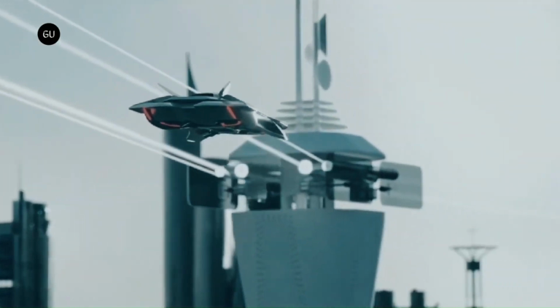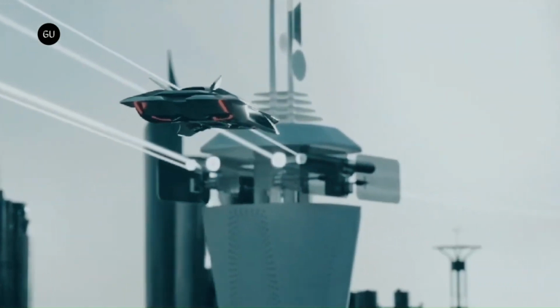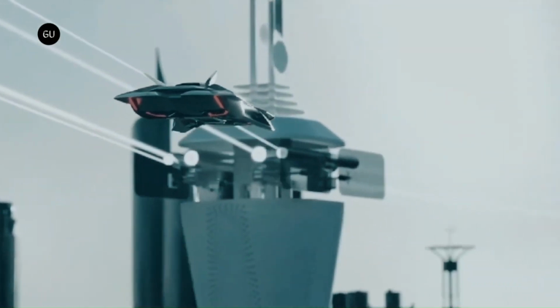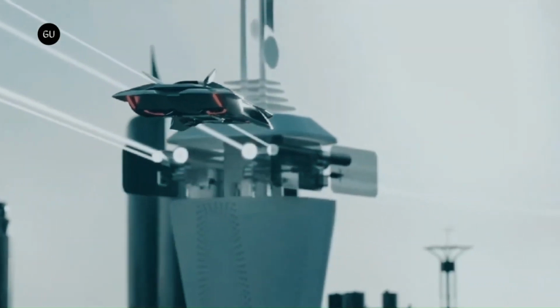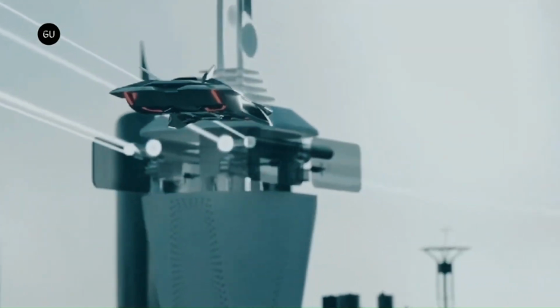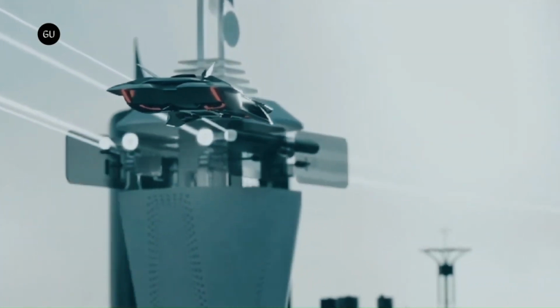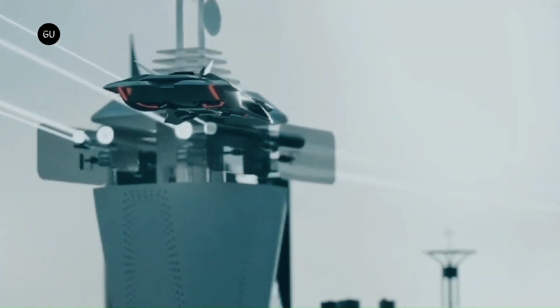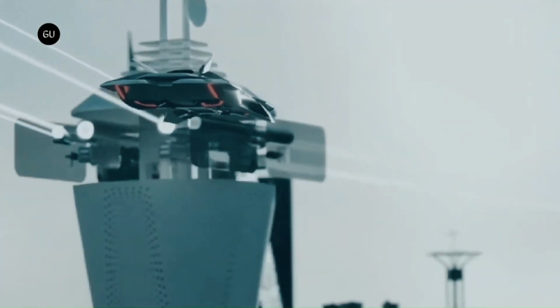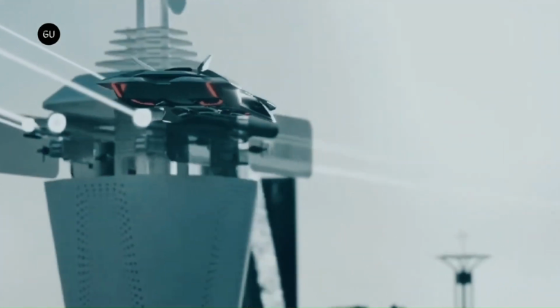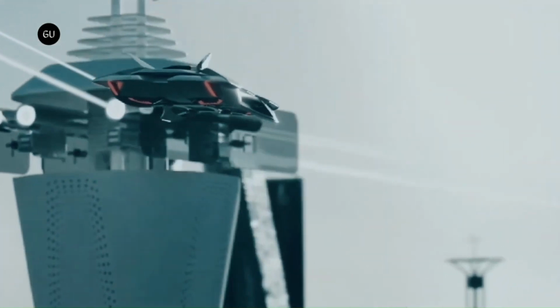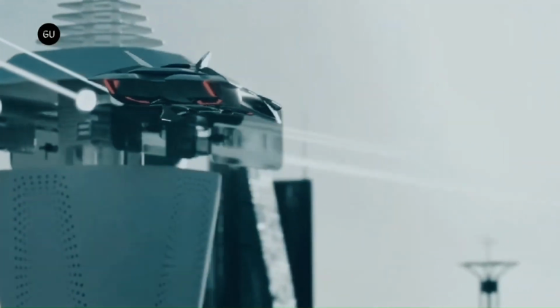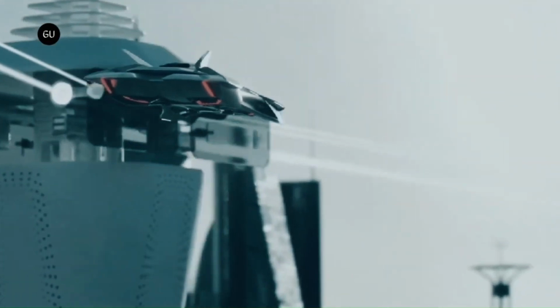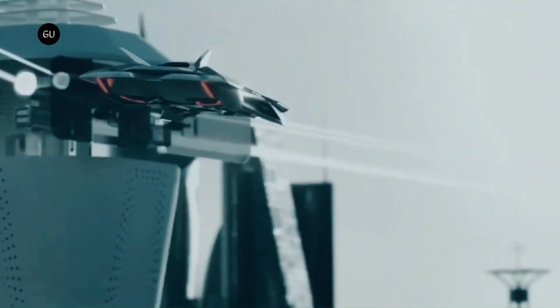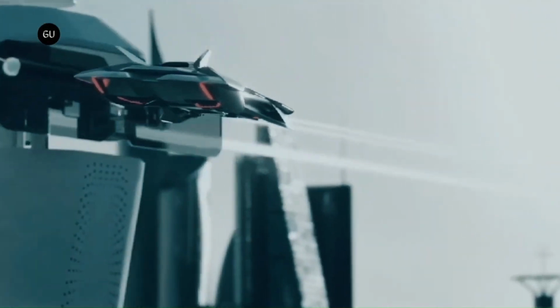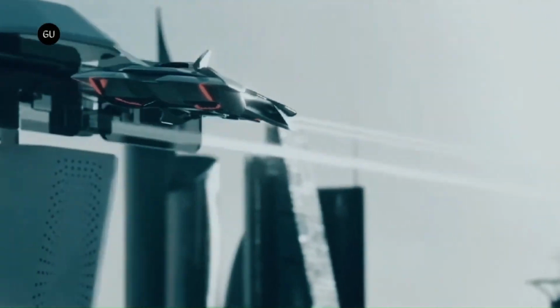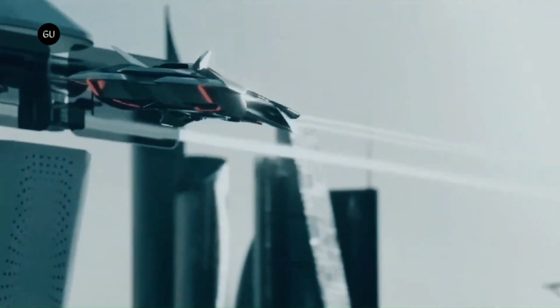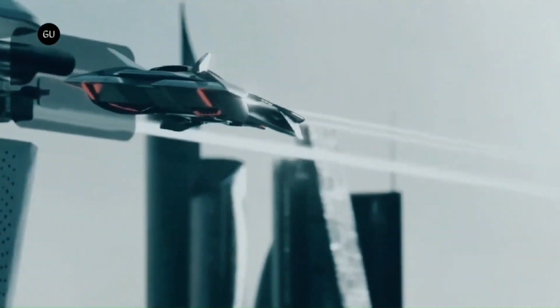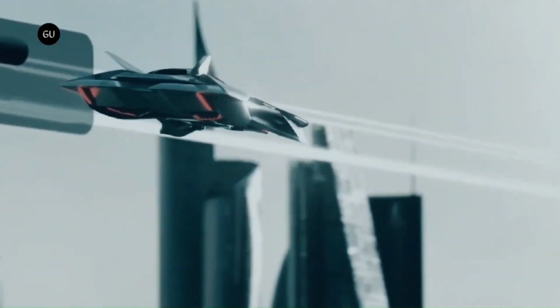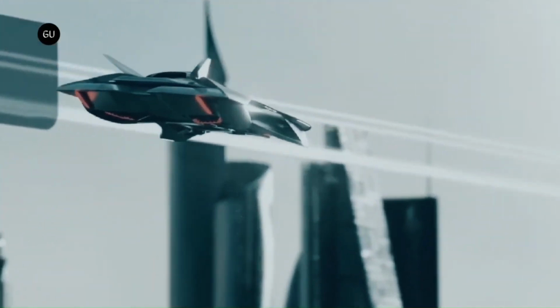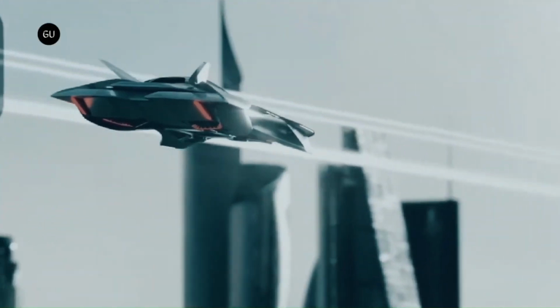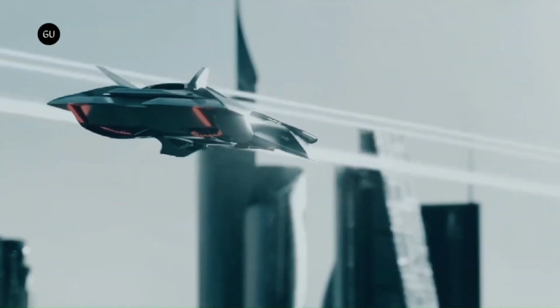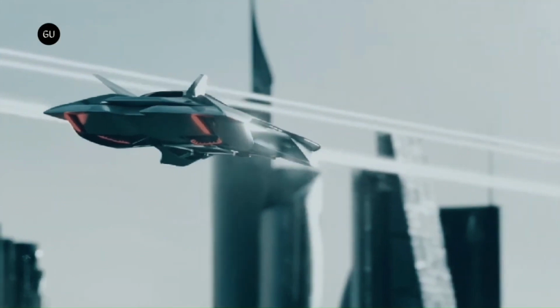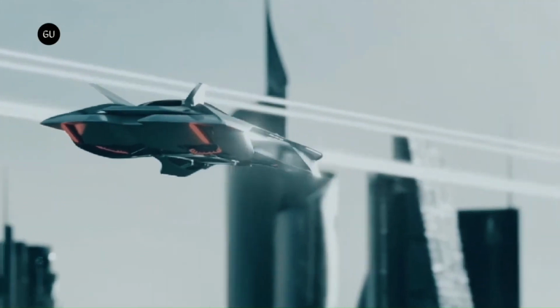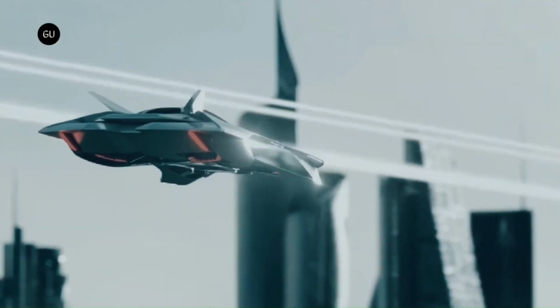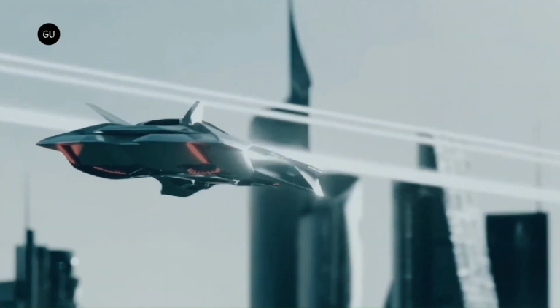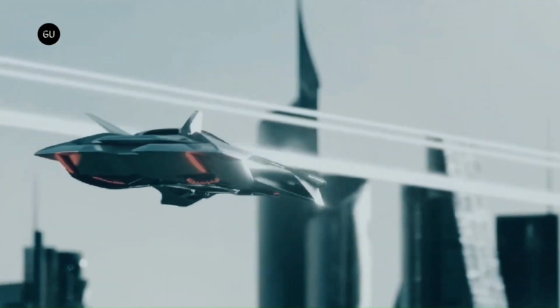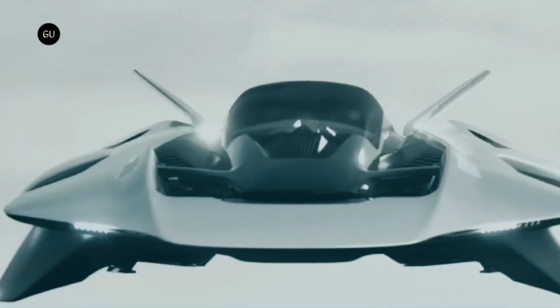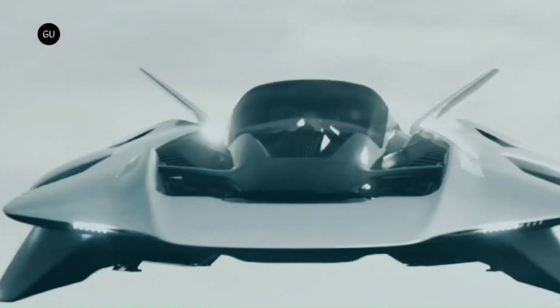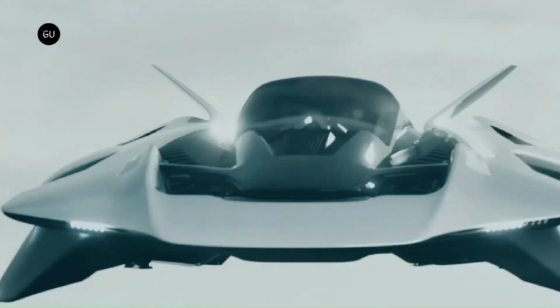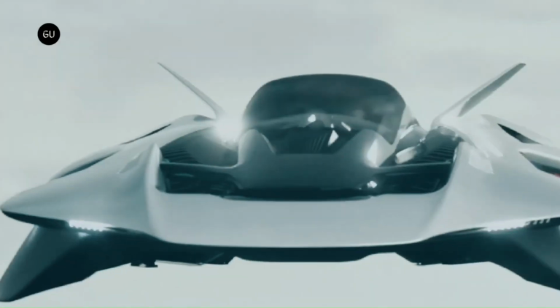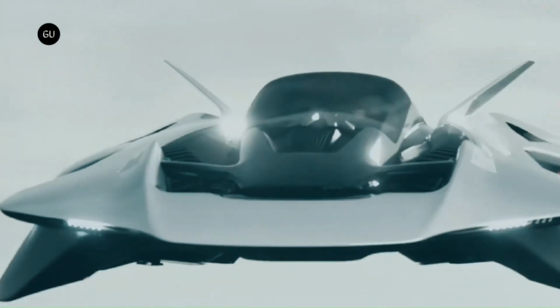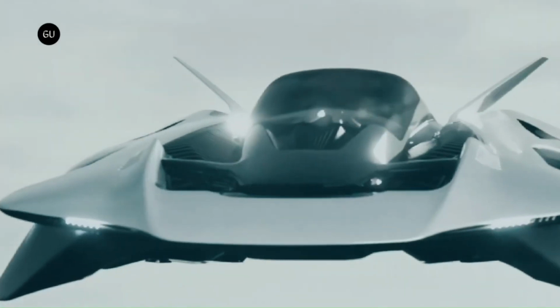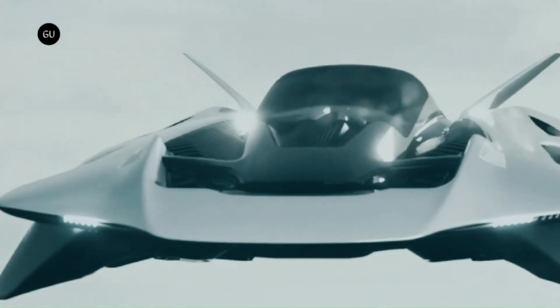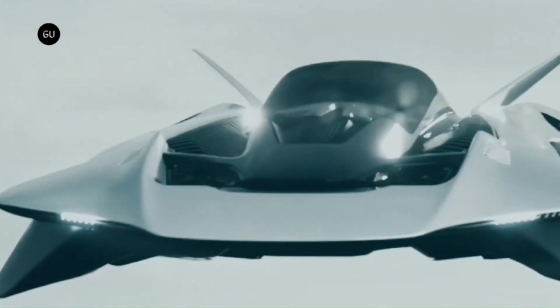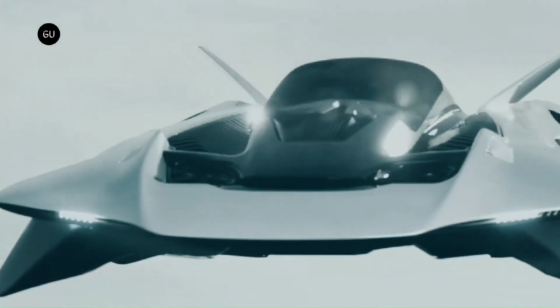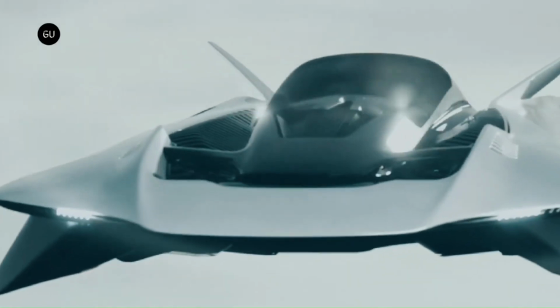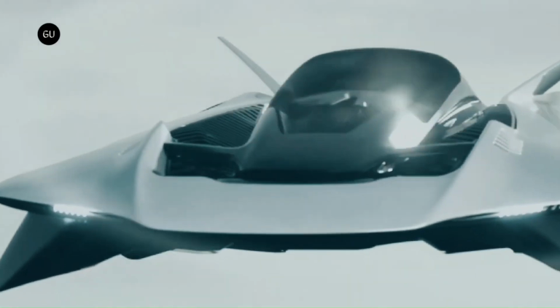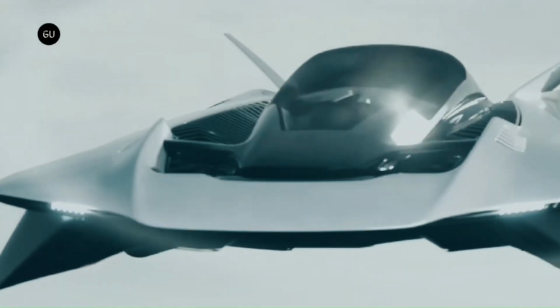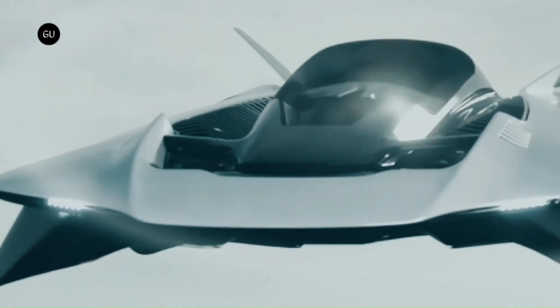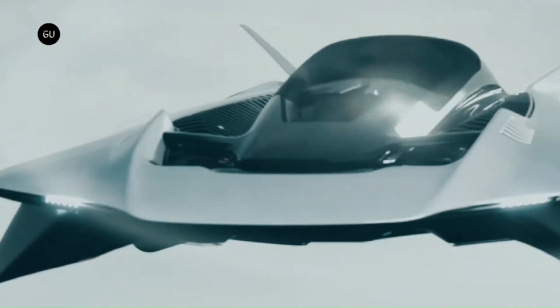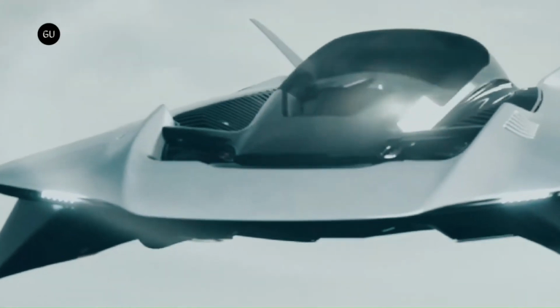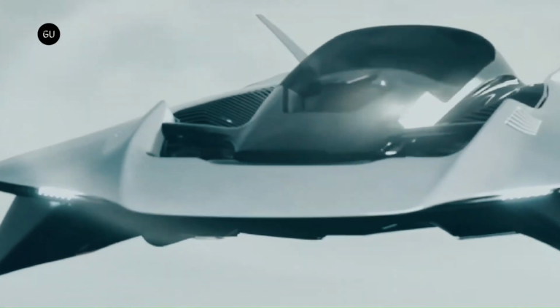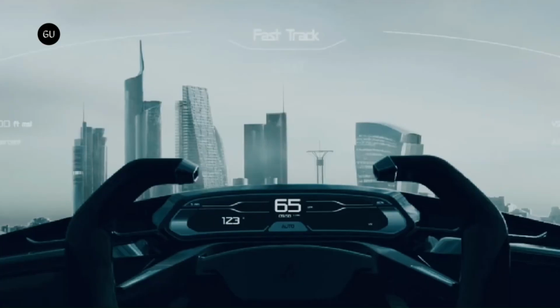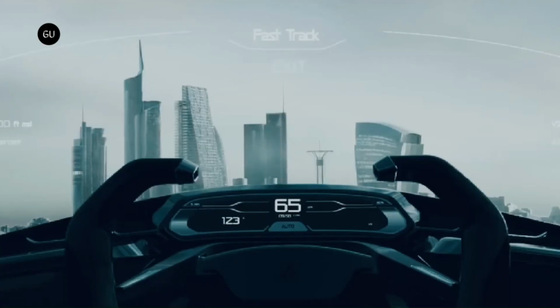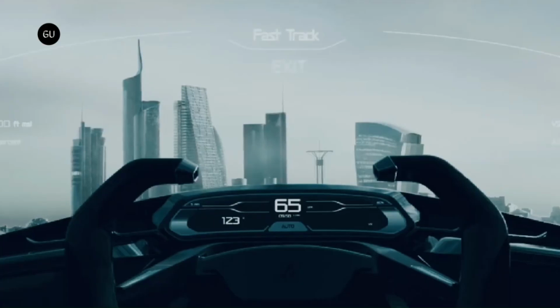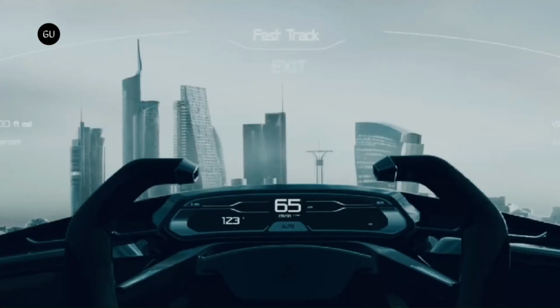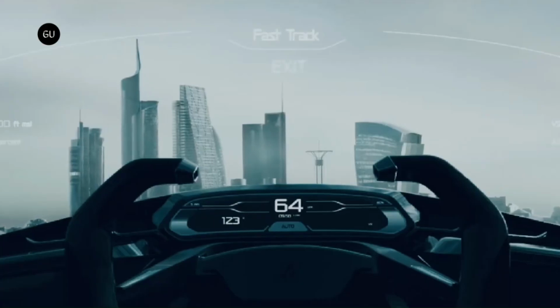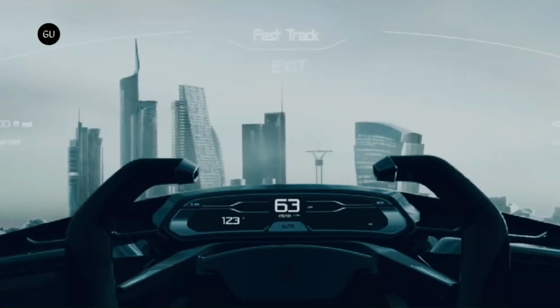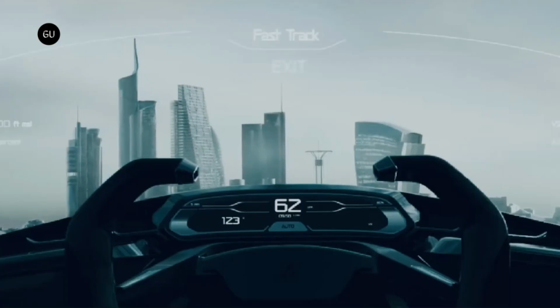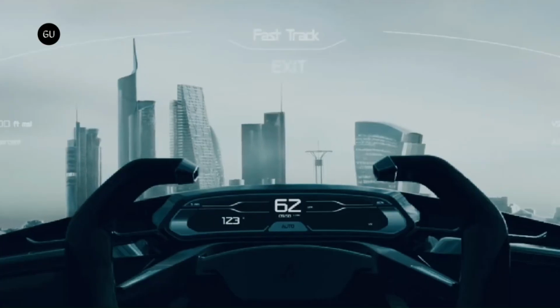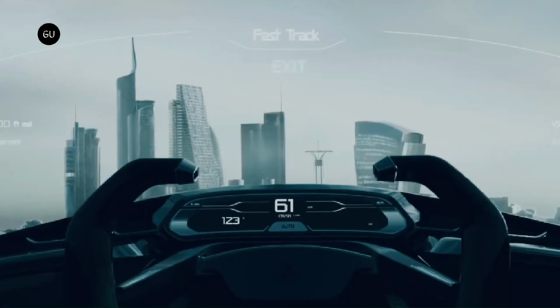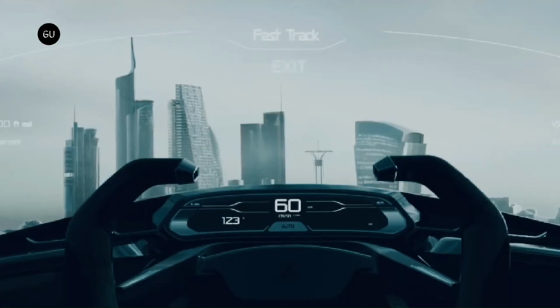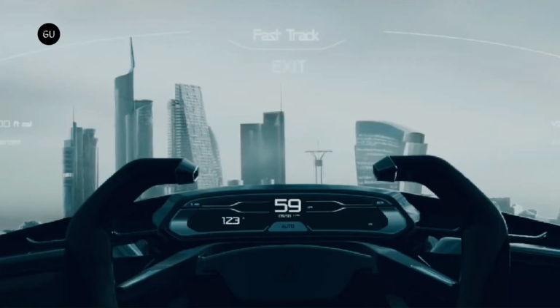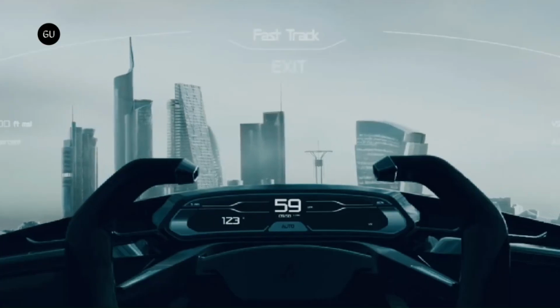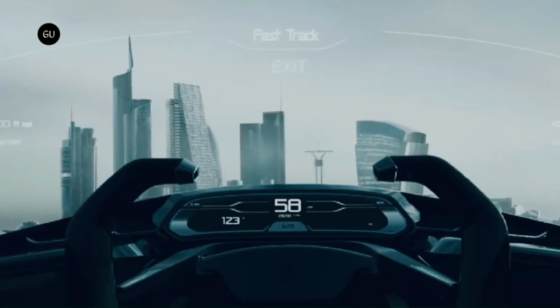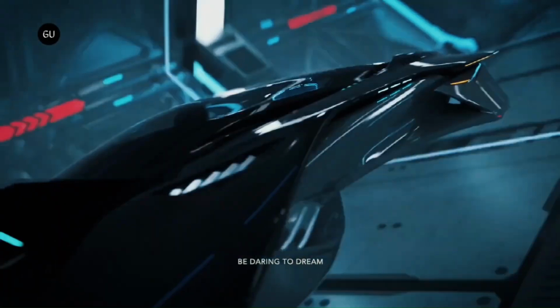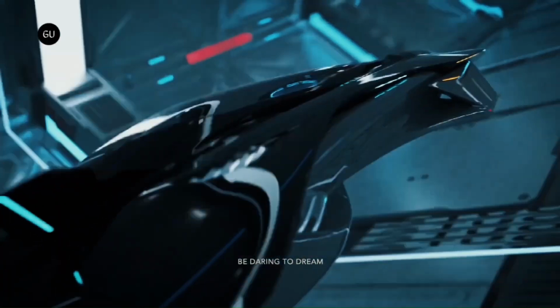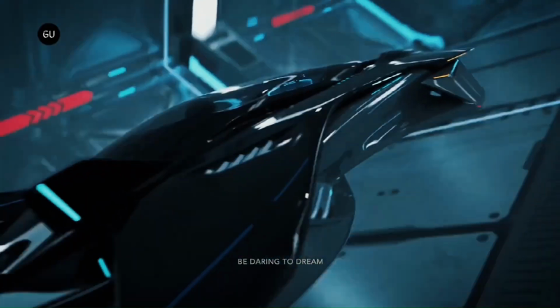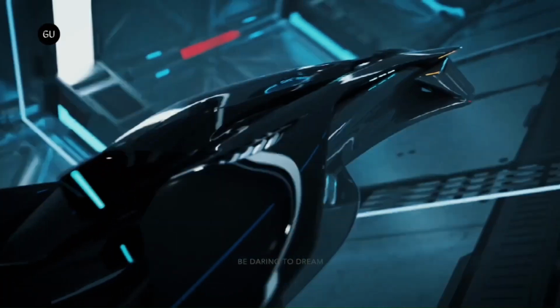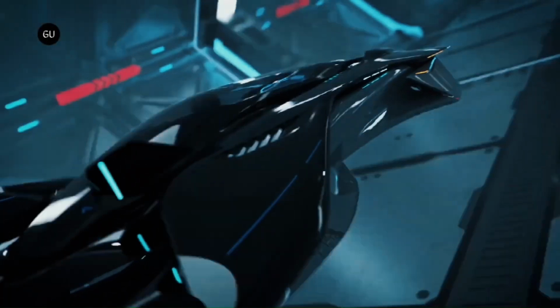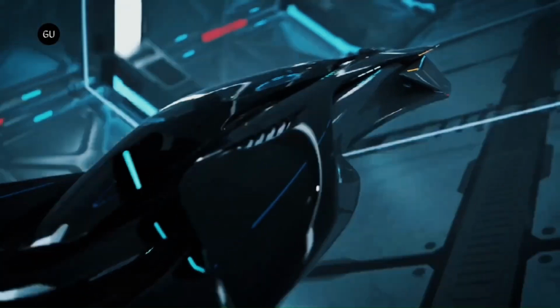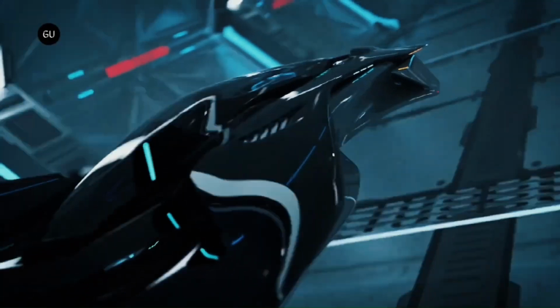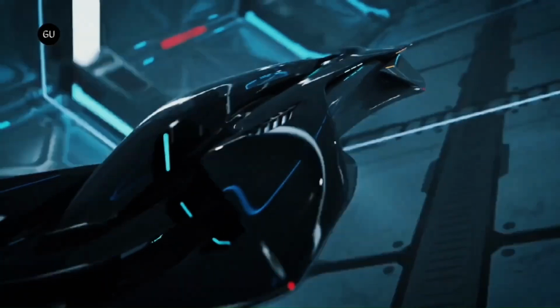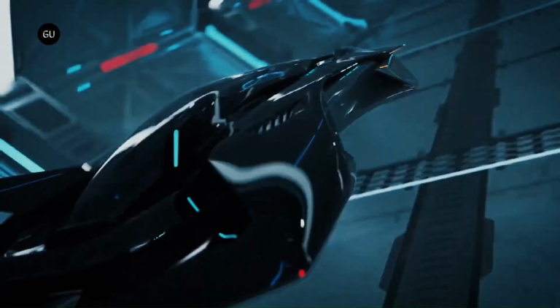Whether you're commuting to work or exploring the city from above, the Bellwether eVTOL is built to make your journey smooth and enjoyable.